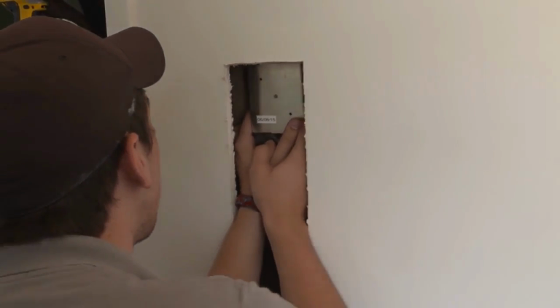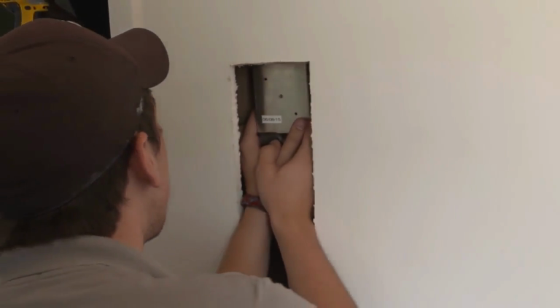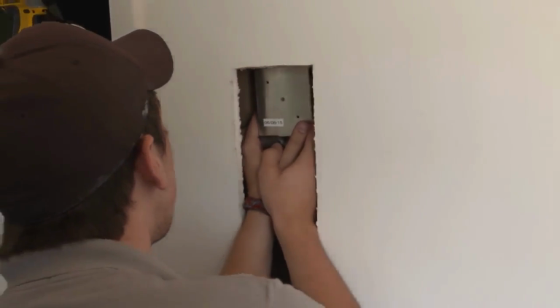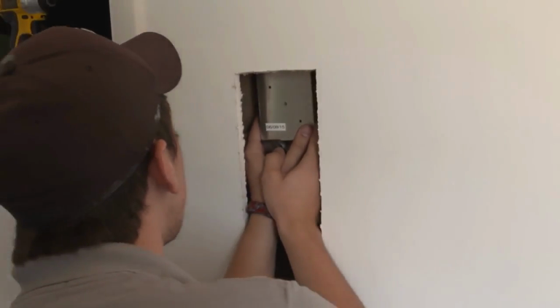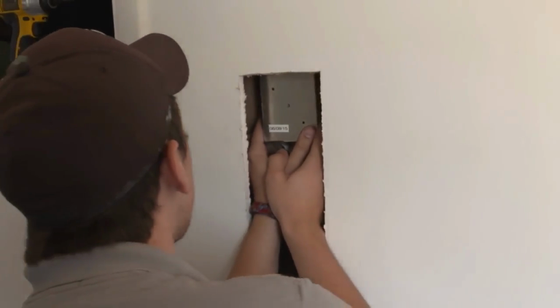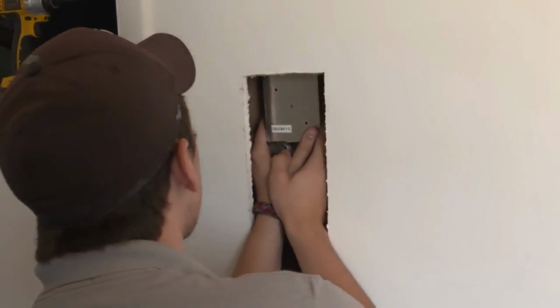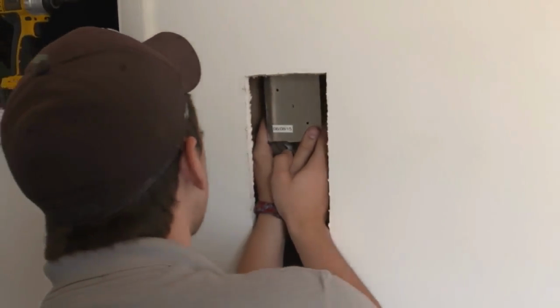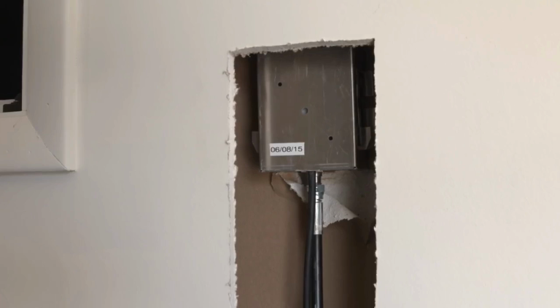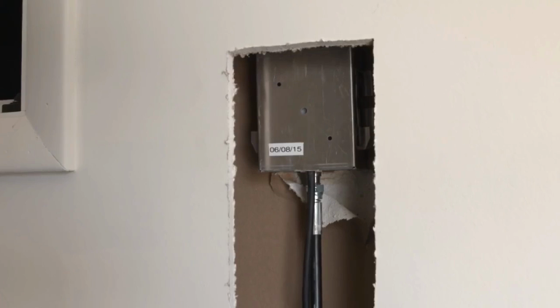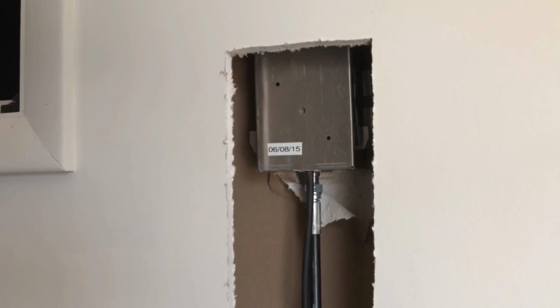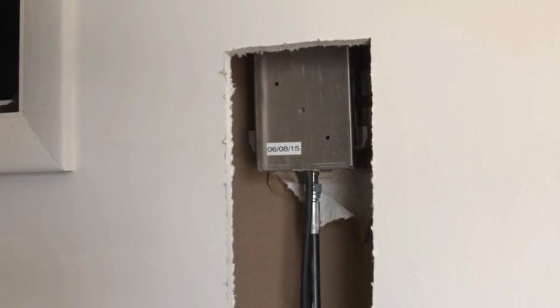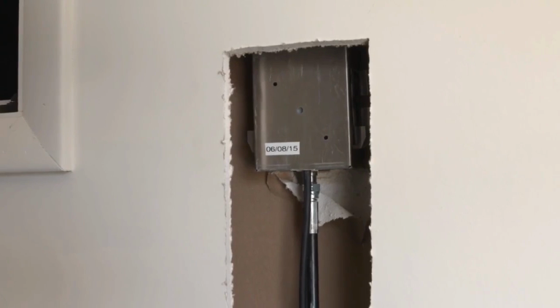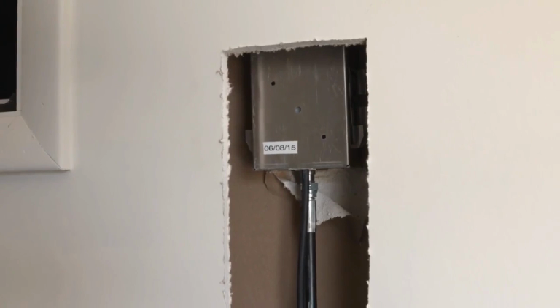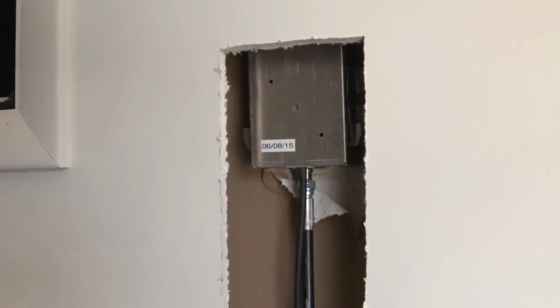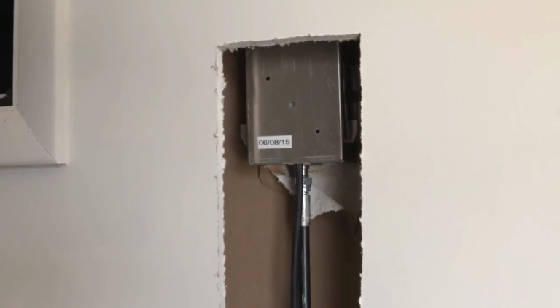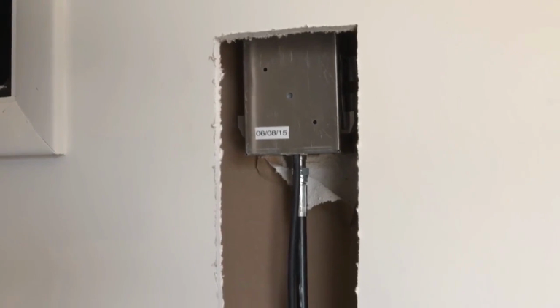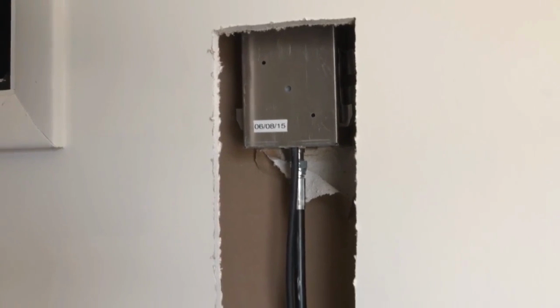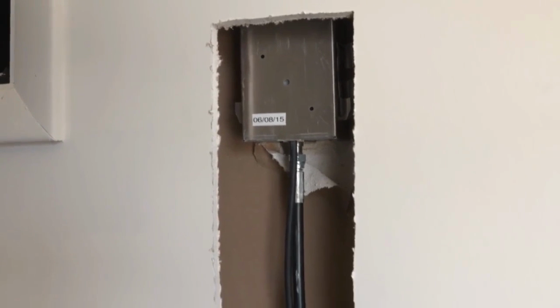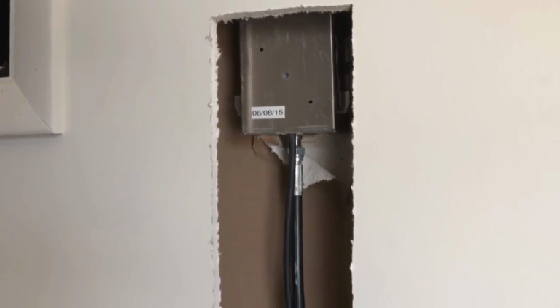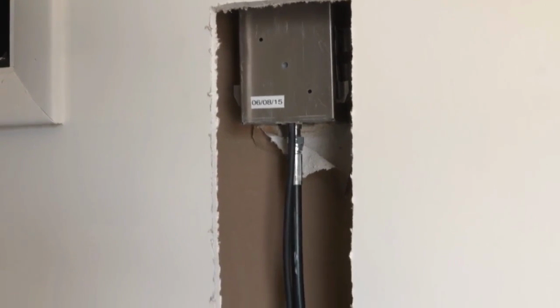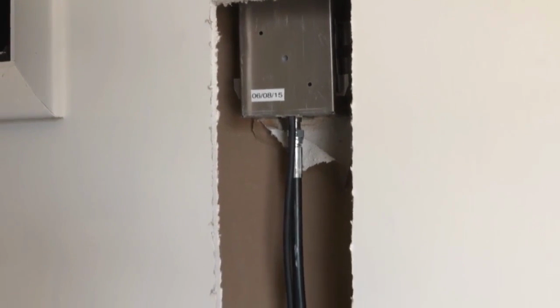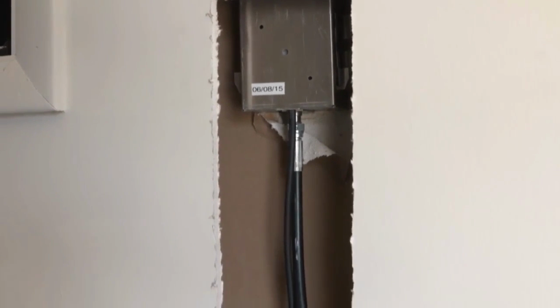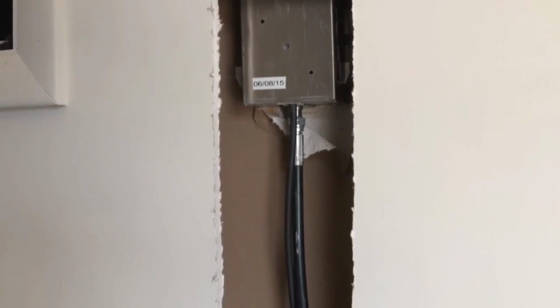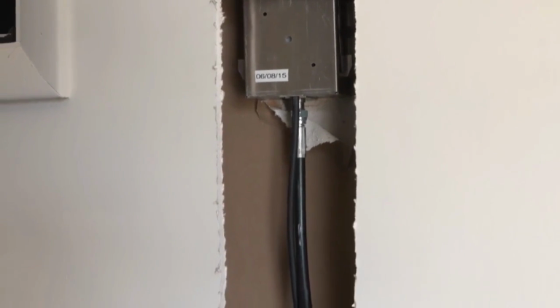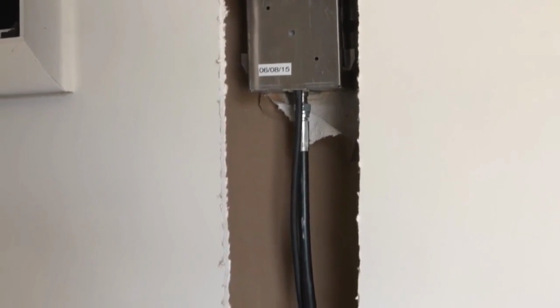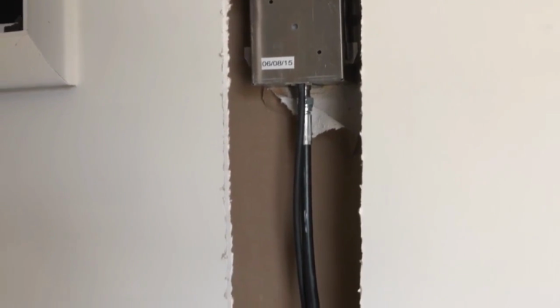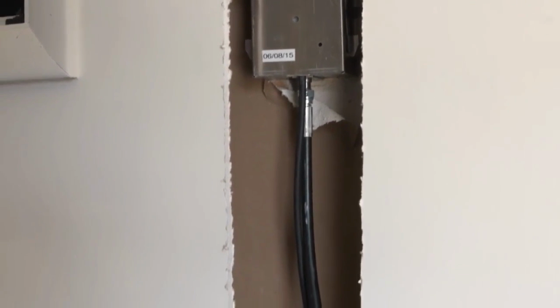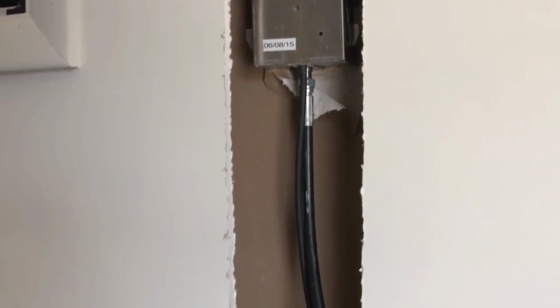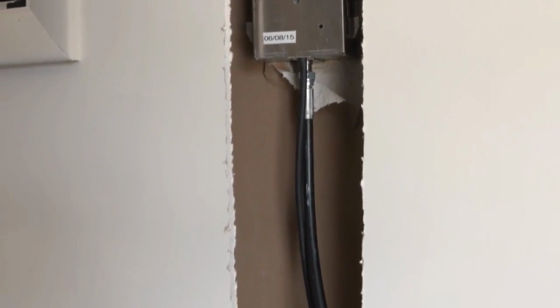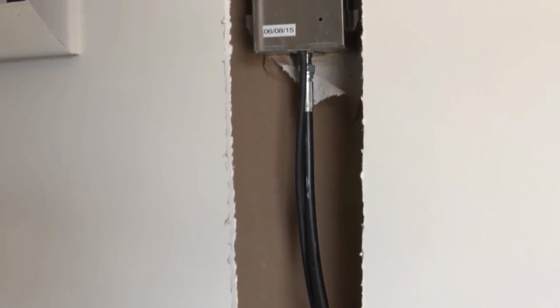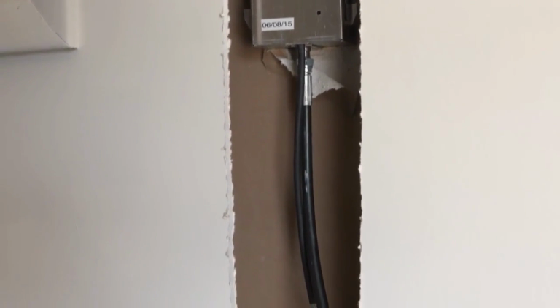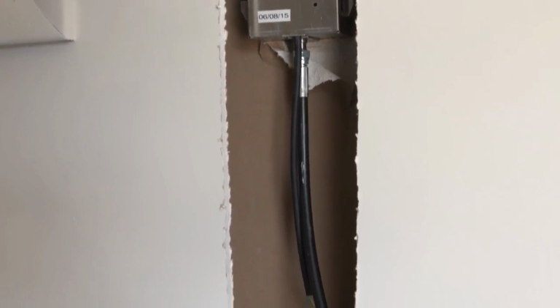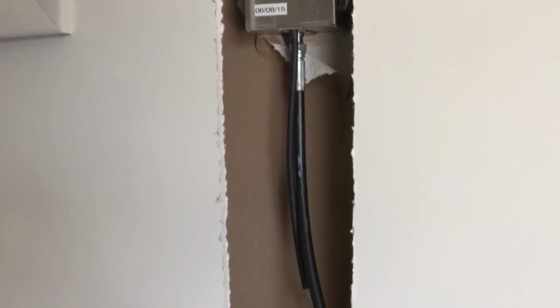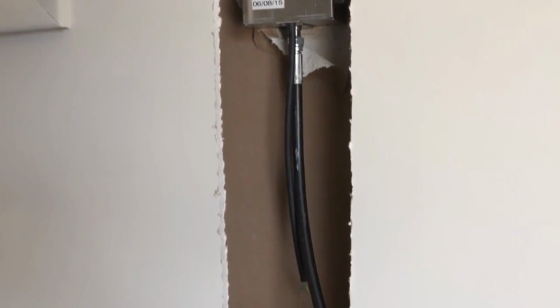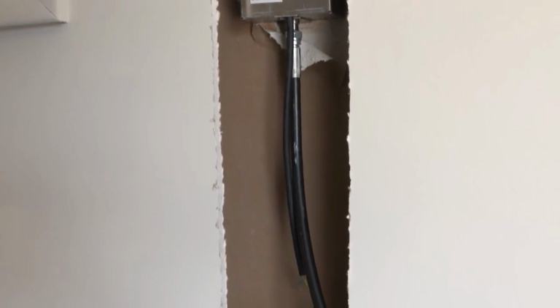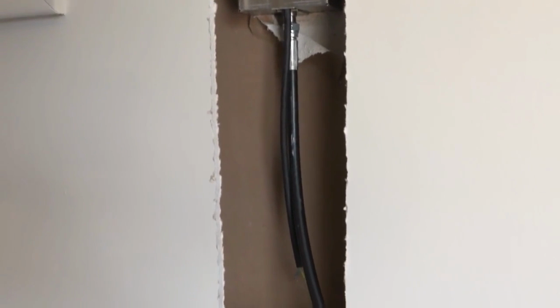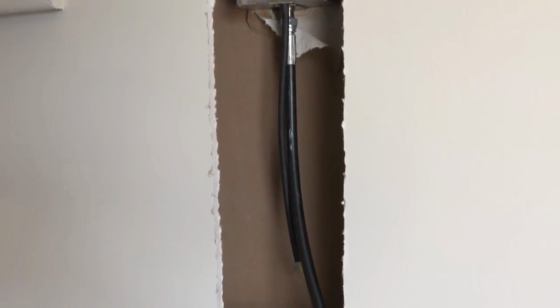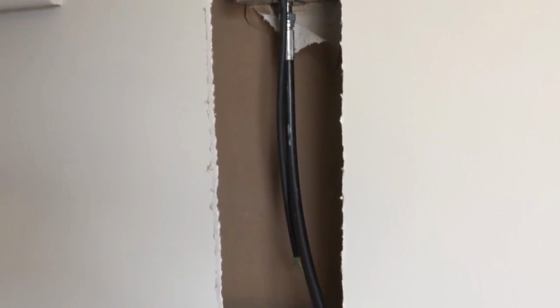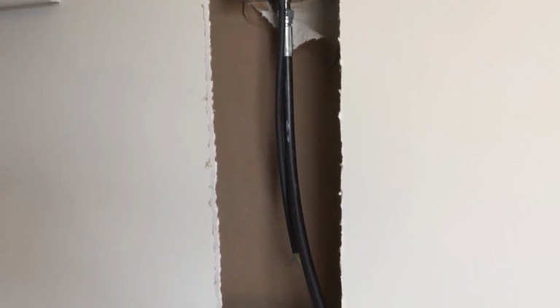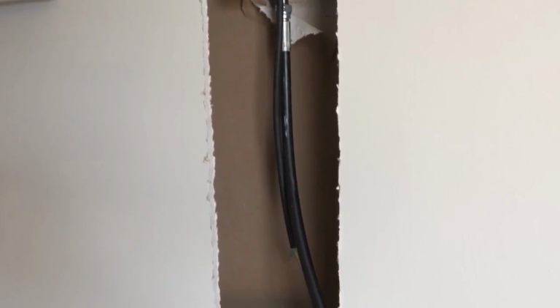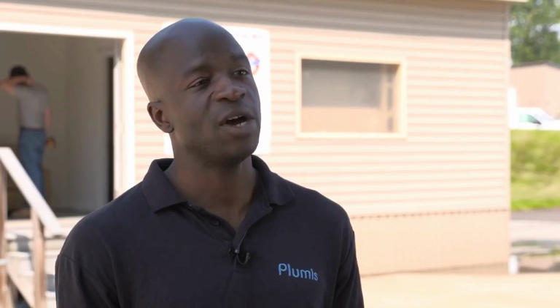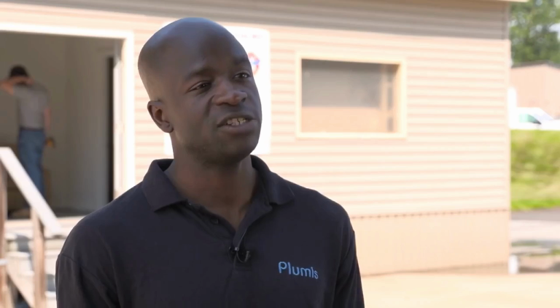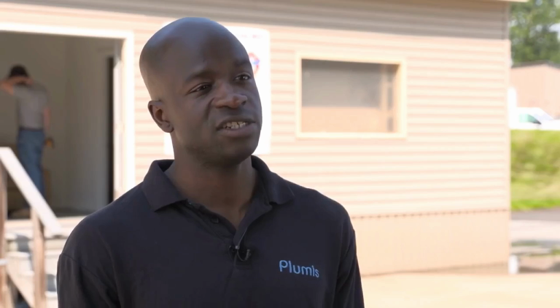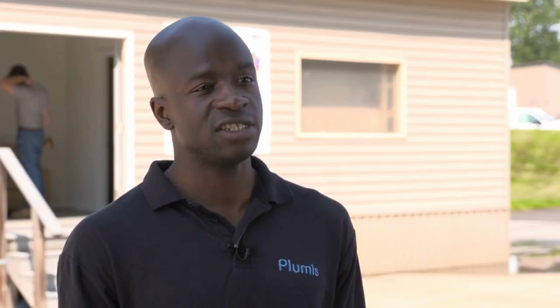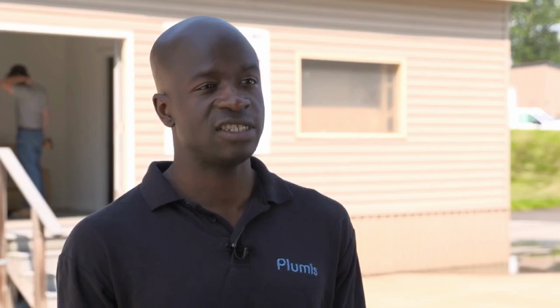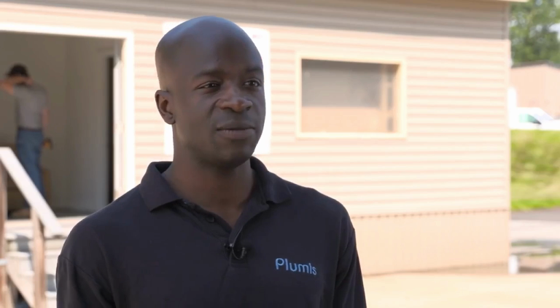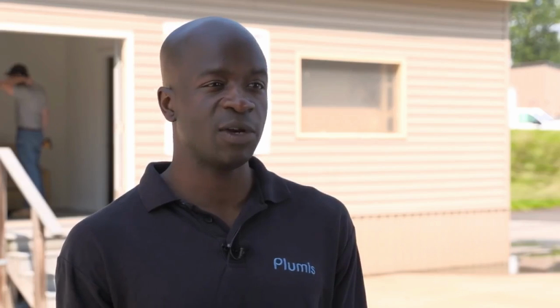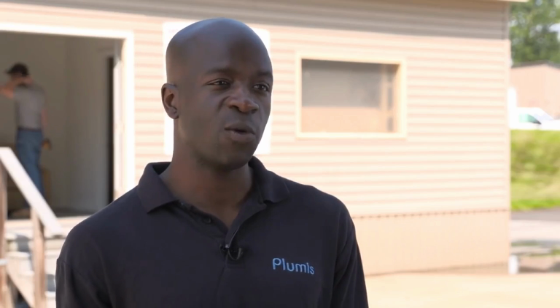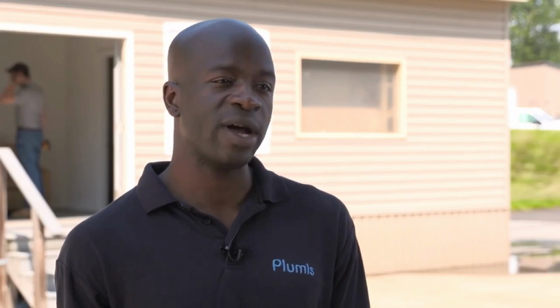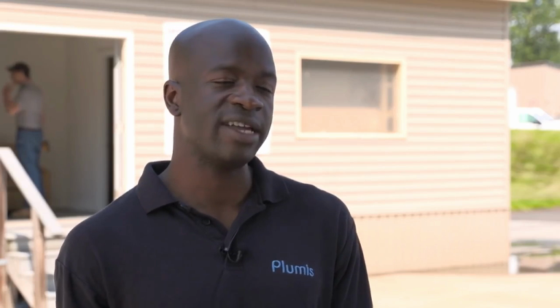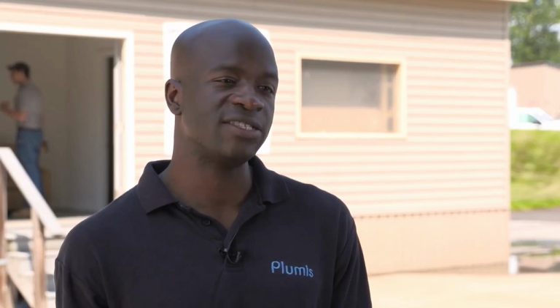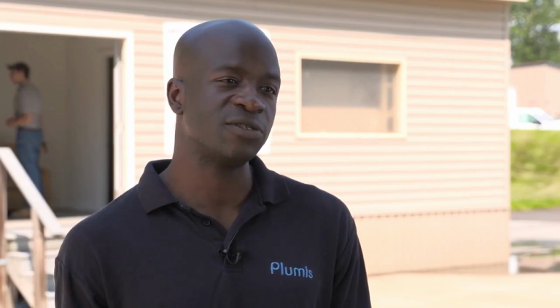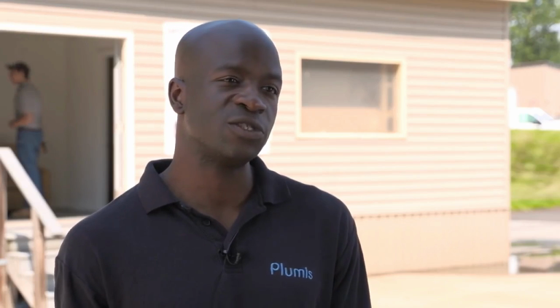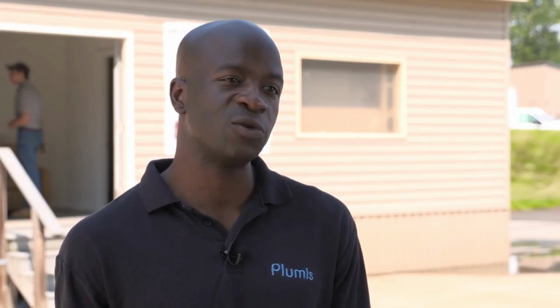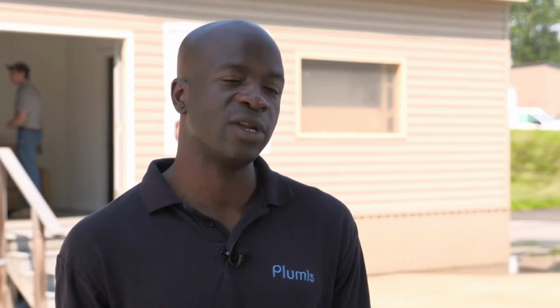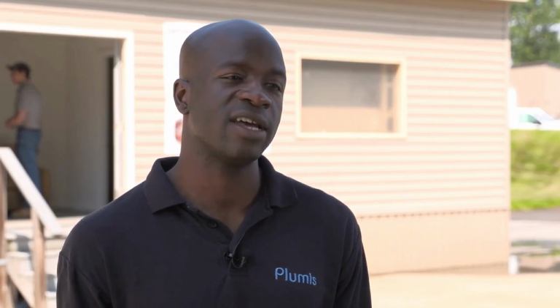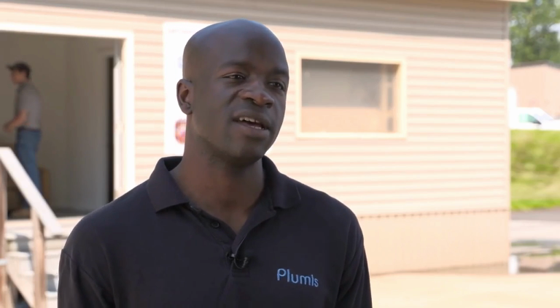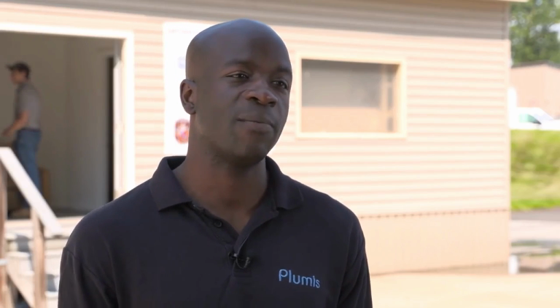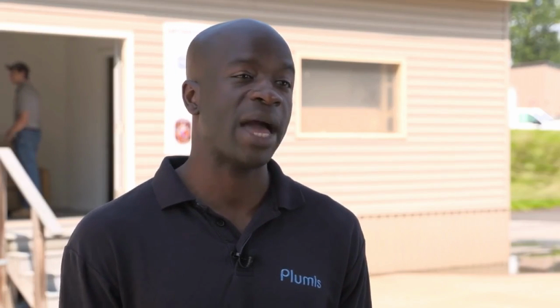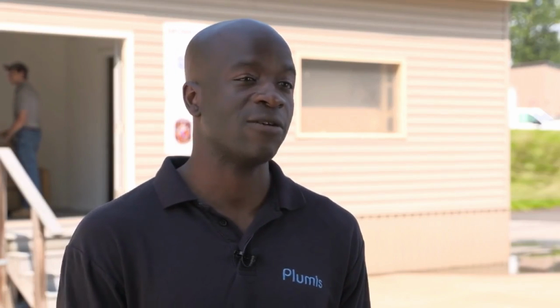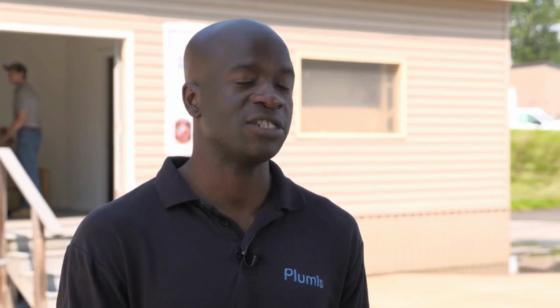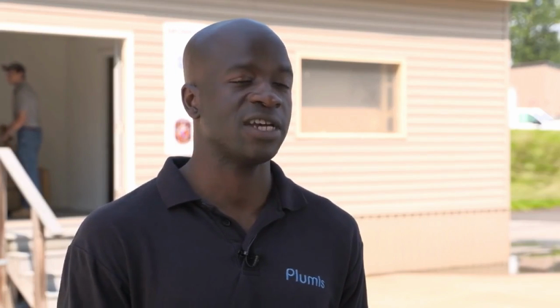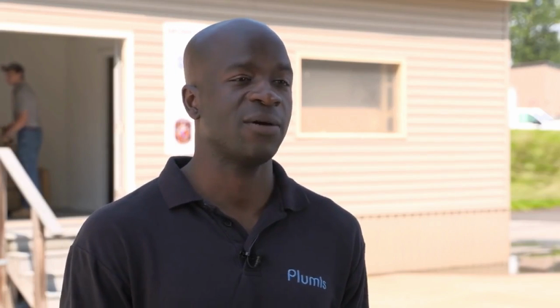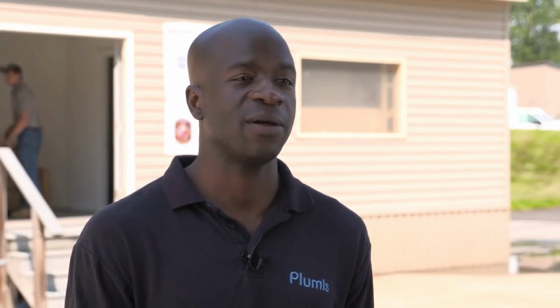You don't have to have a tank or run a network of pipes, and you can install it in a similar way to installing a power shower.